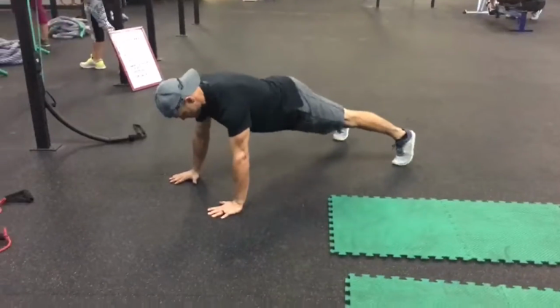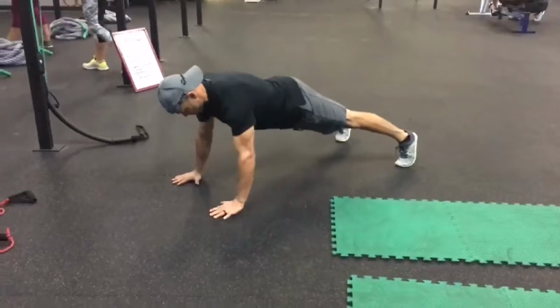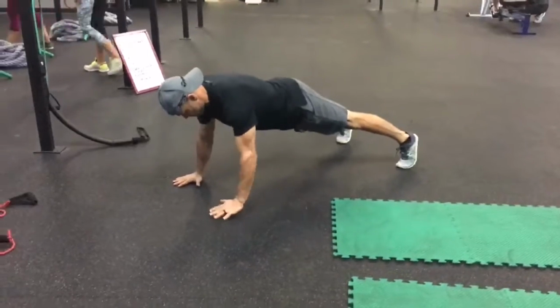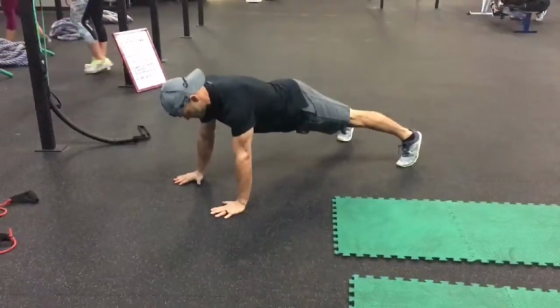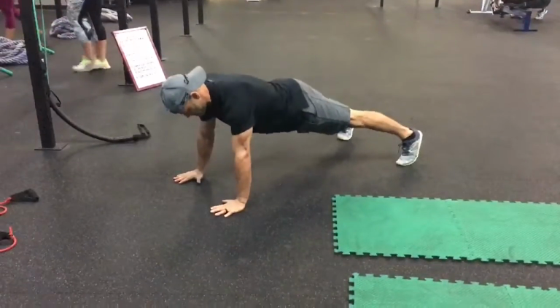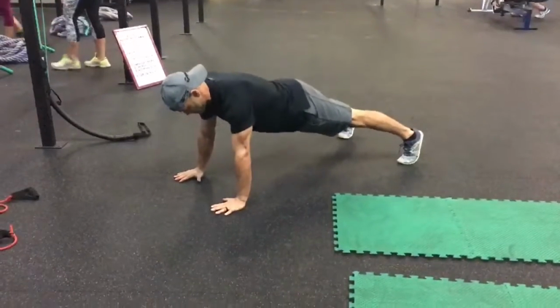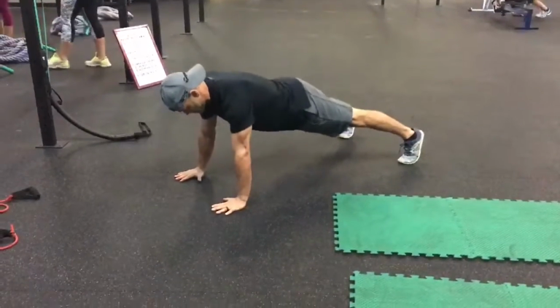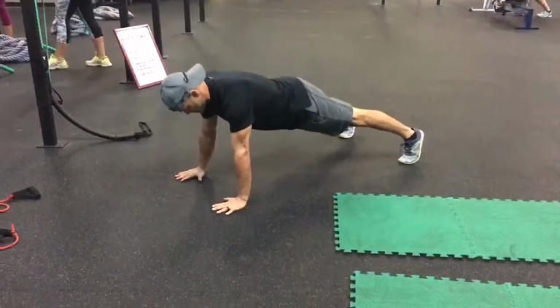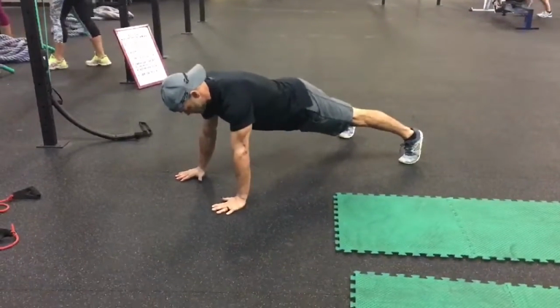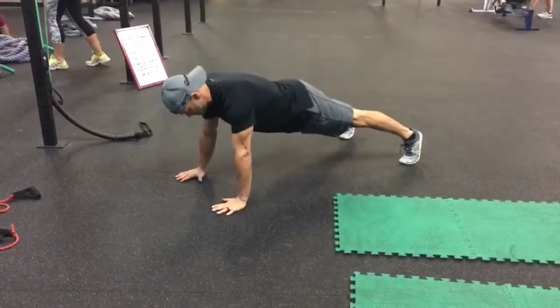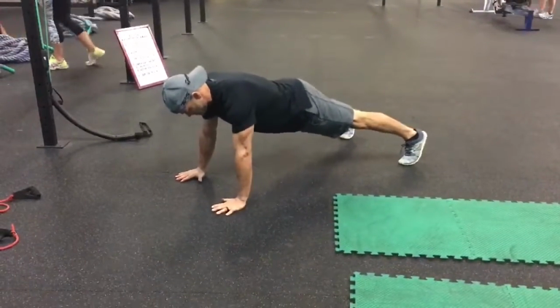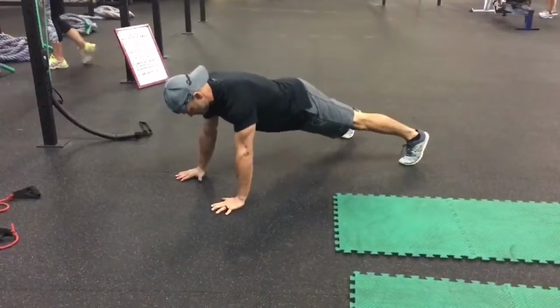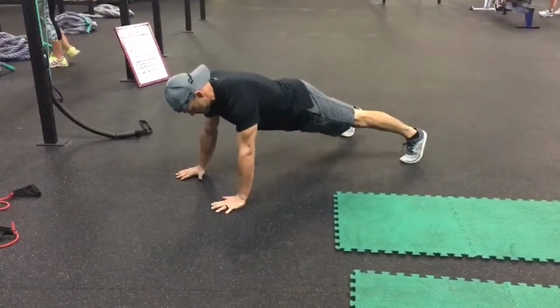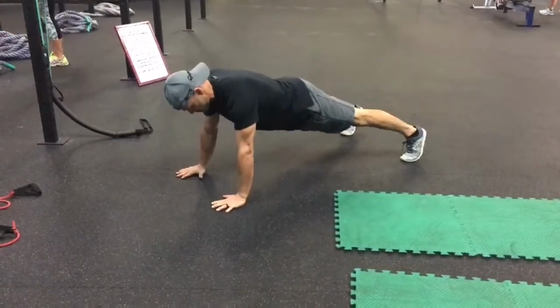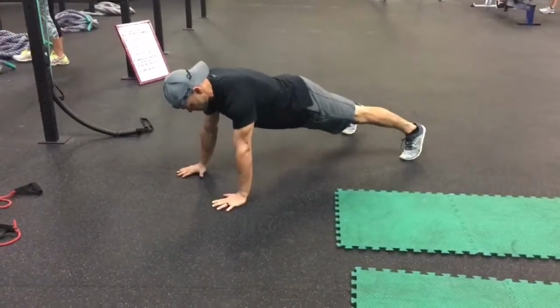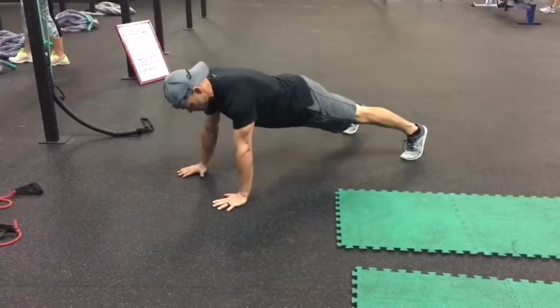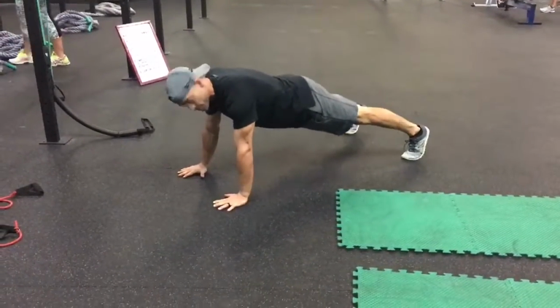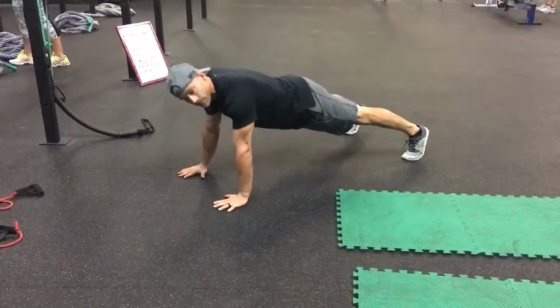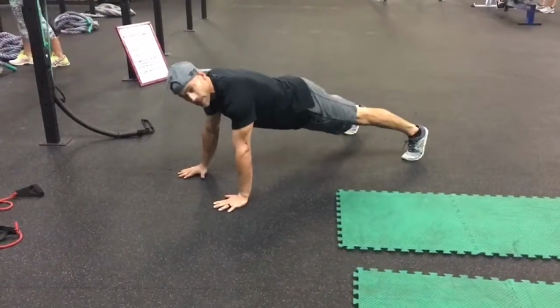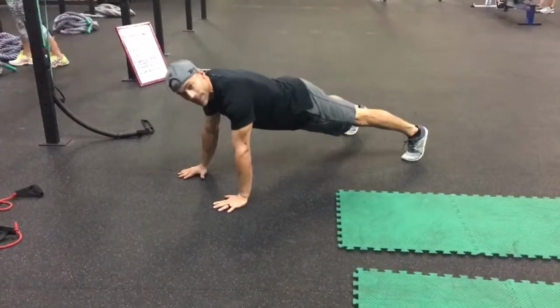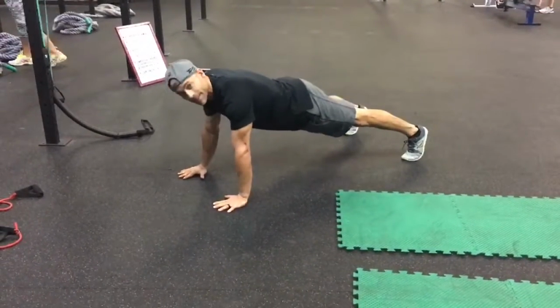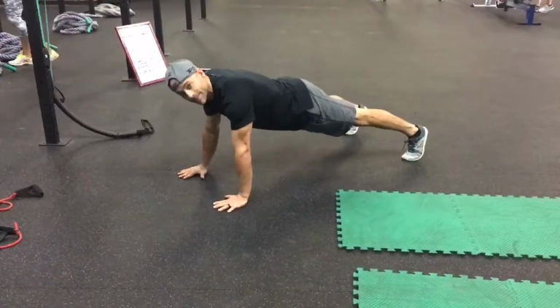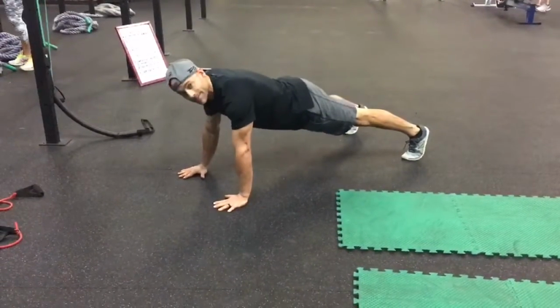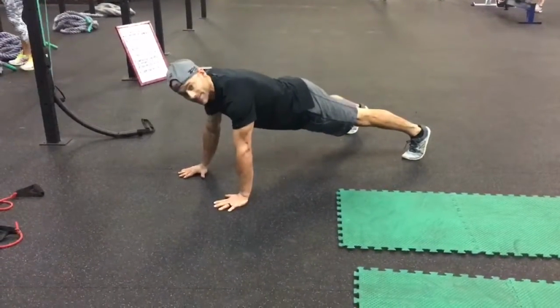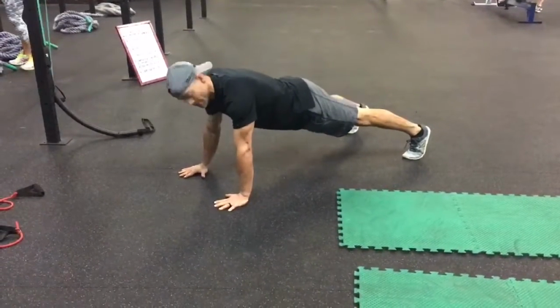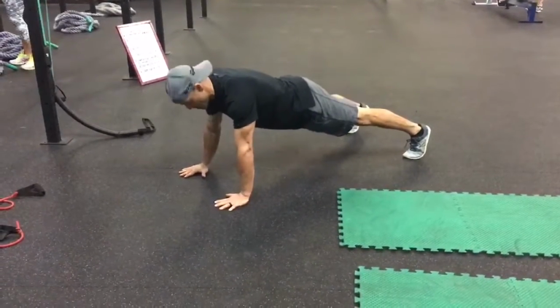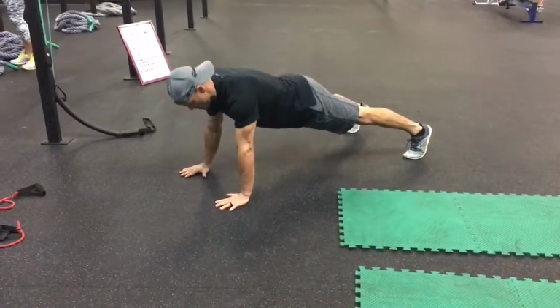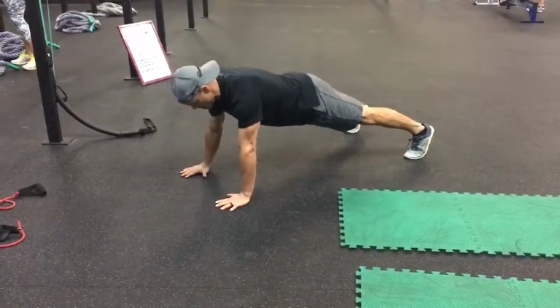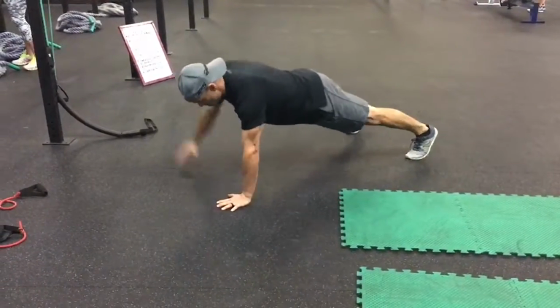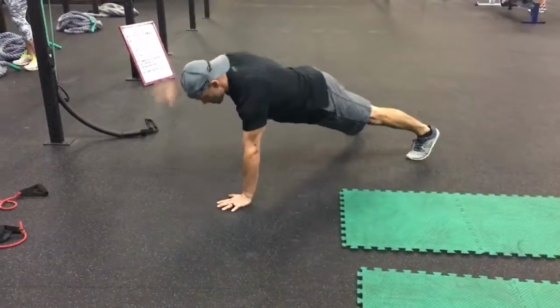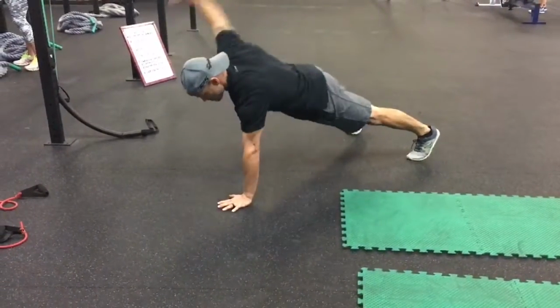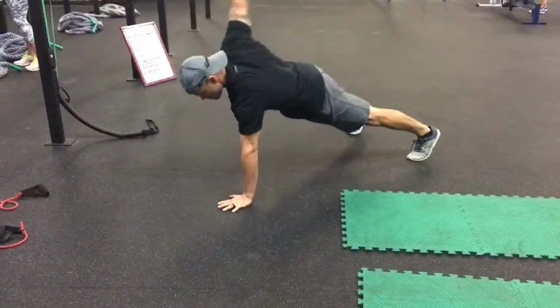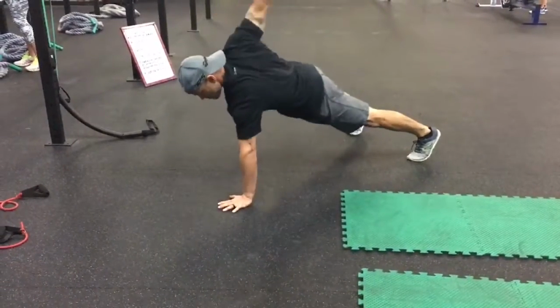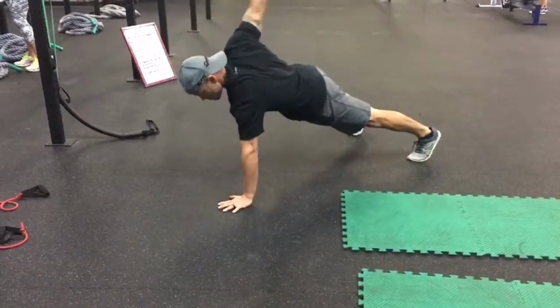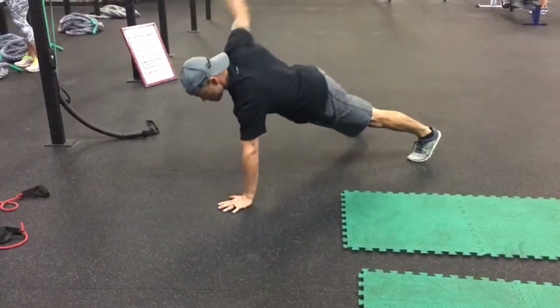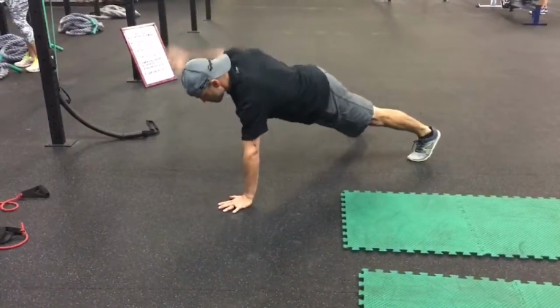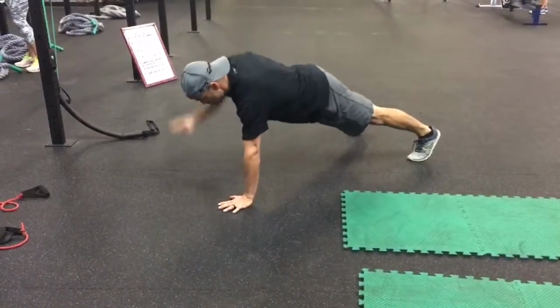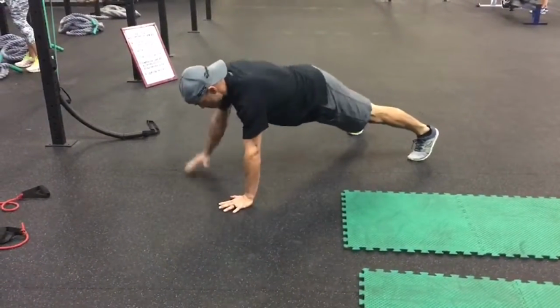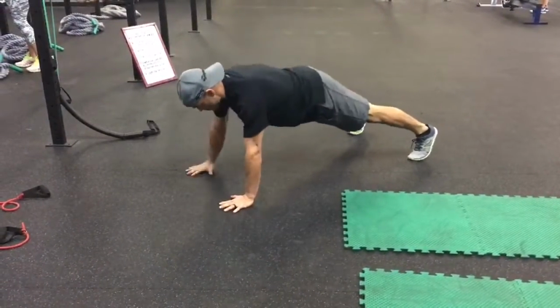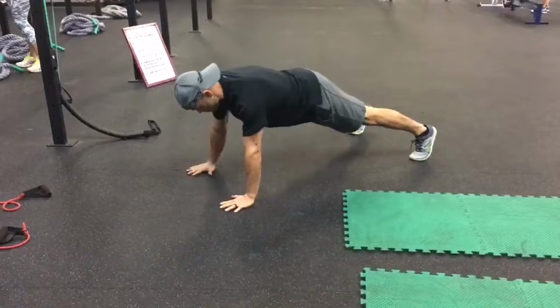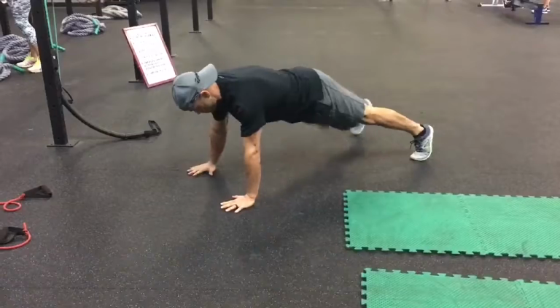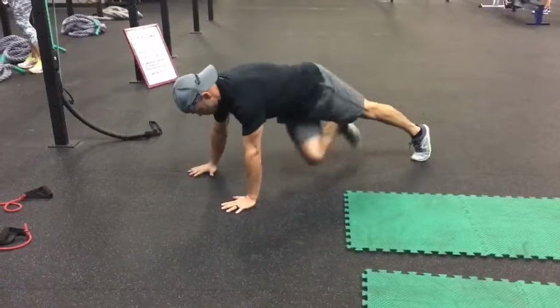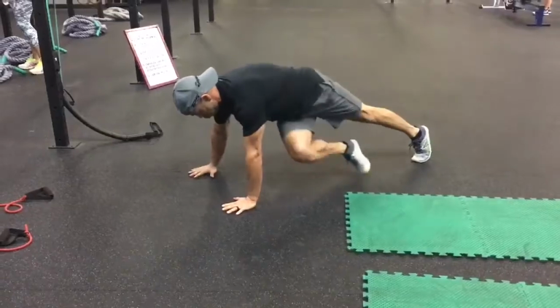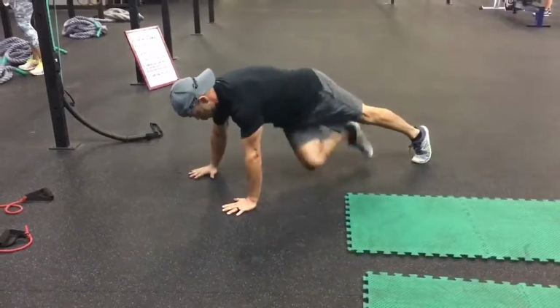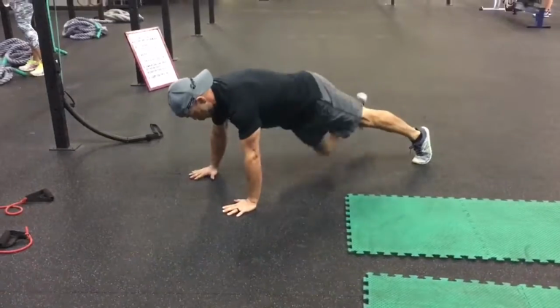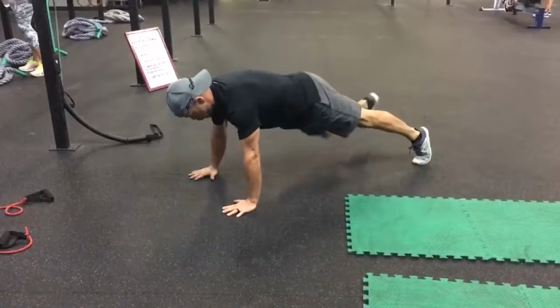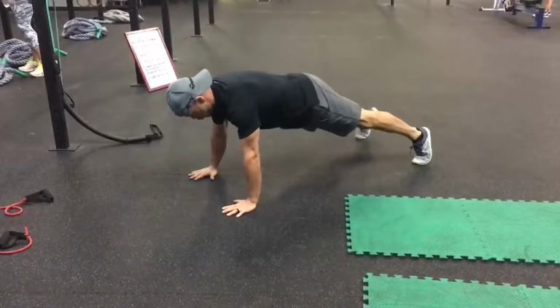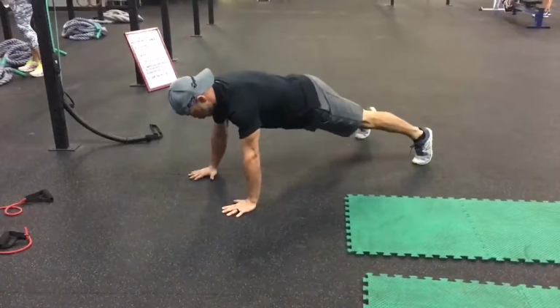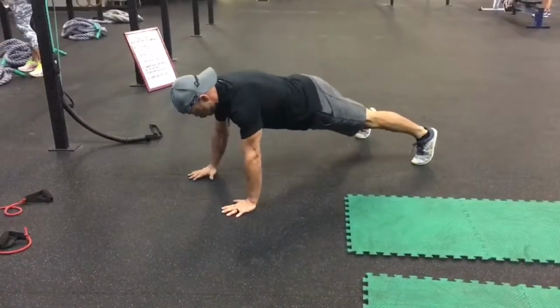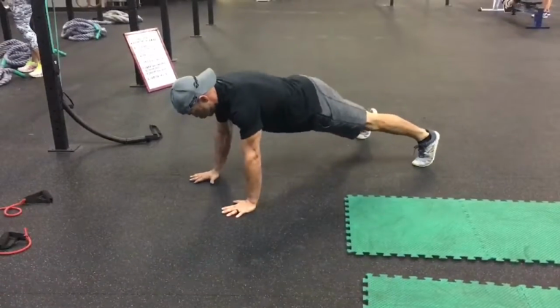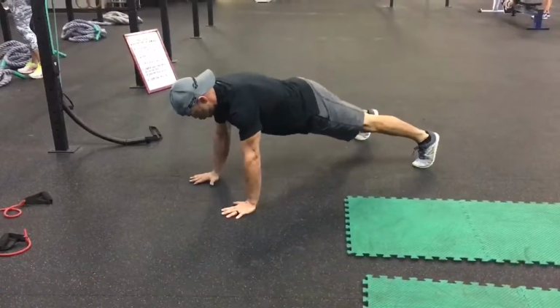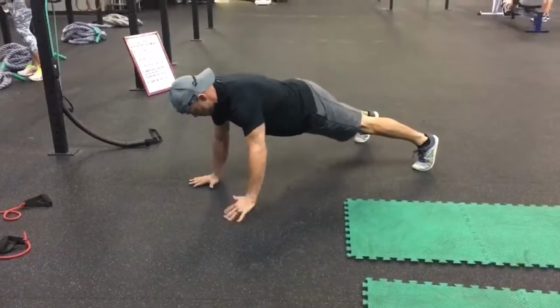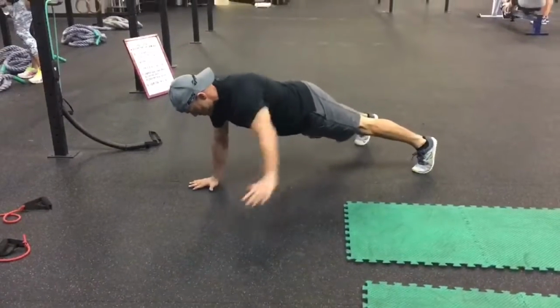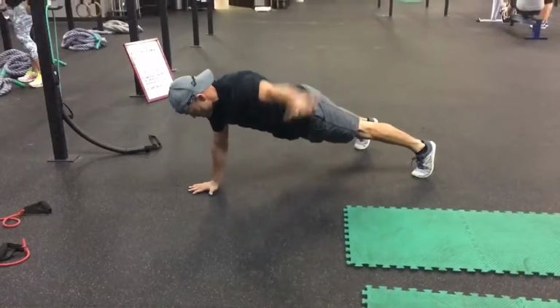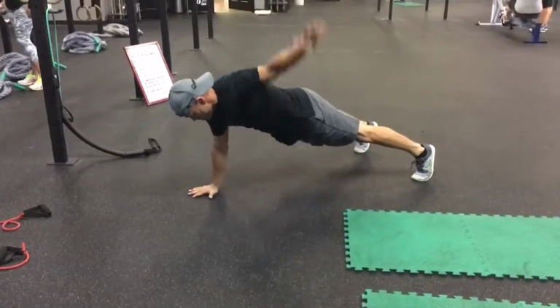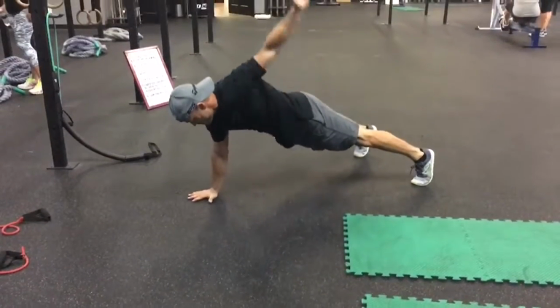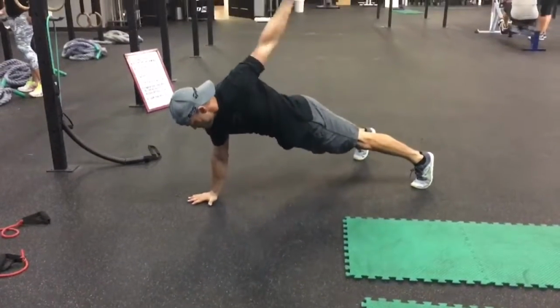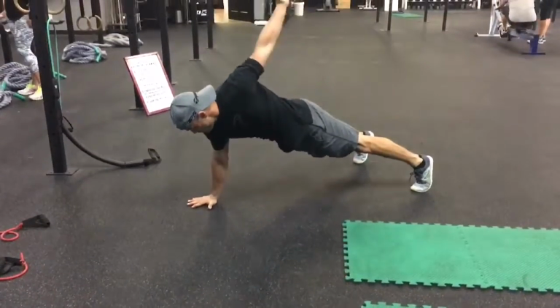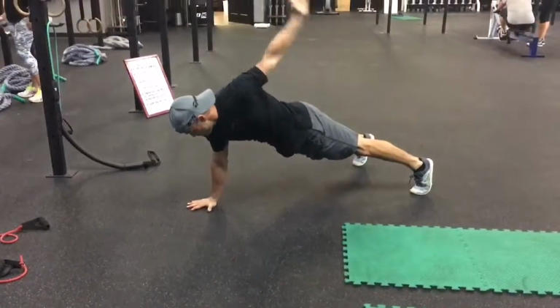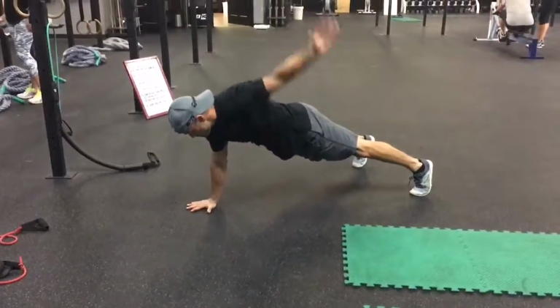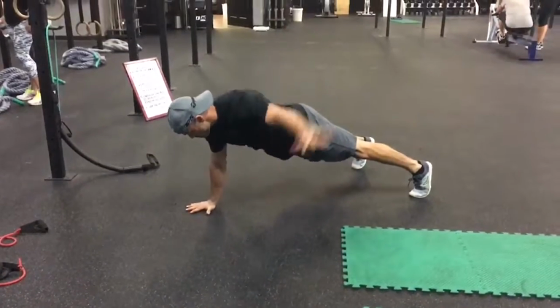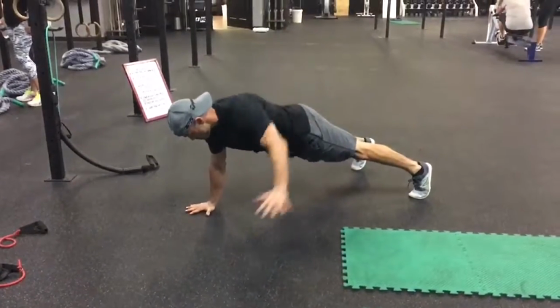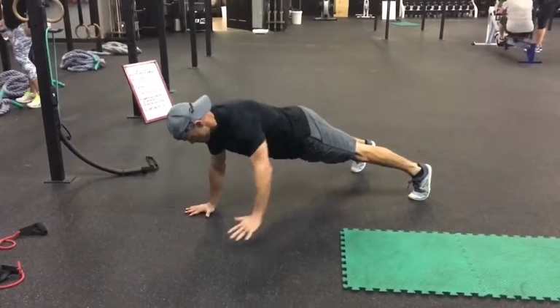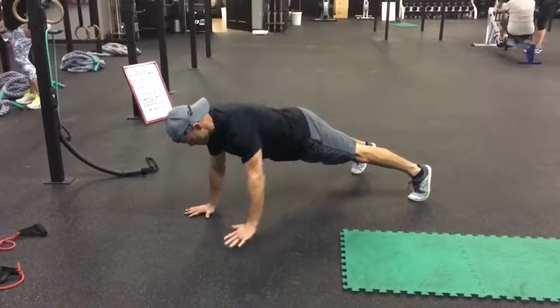Here's a disassociation plank. This is a disassociation or body separation drill. Getting a really good solid plank position.